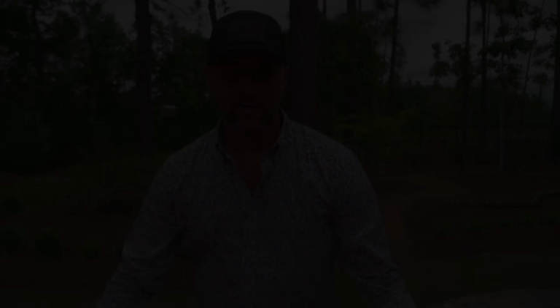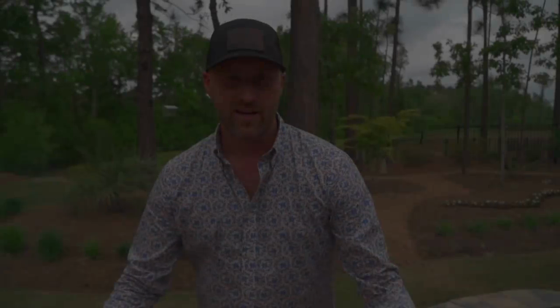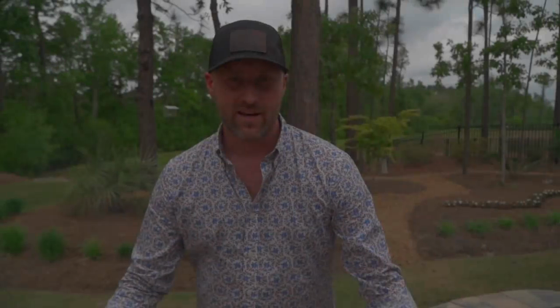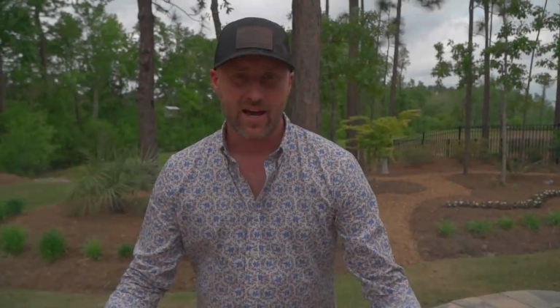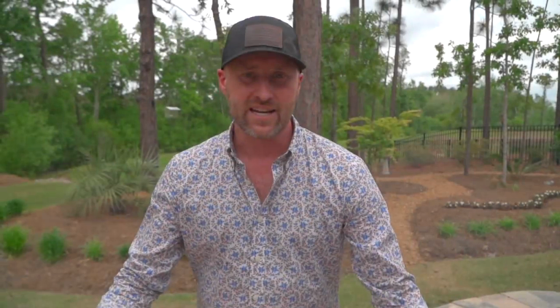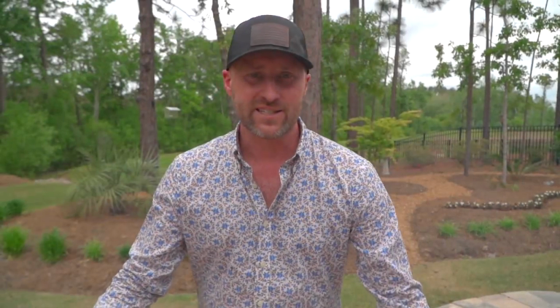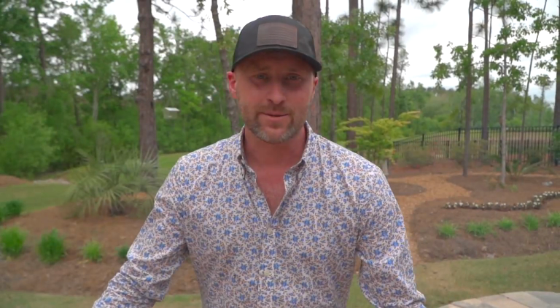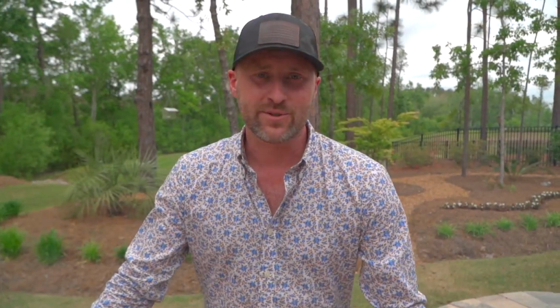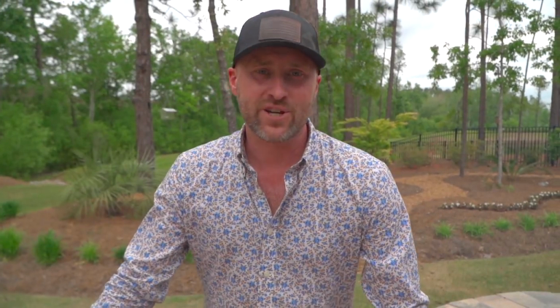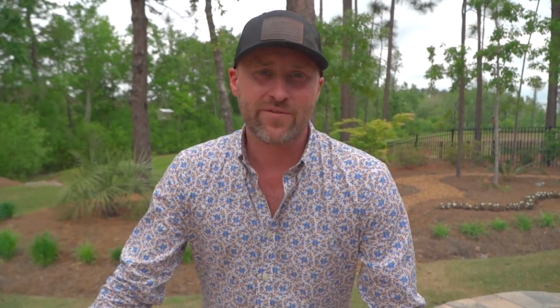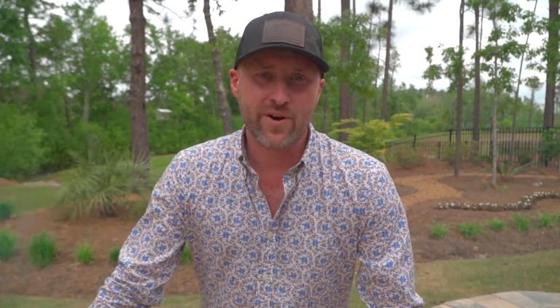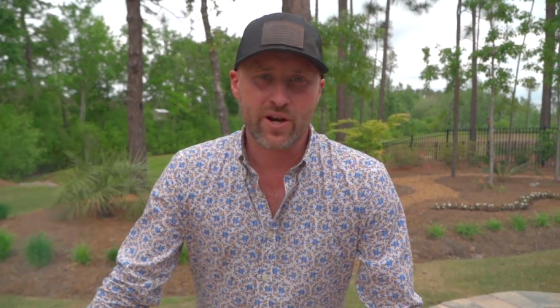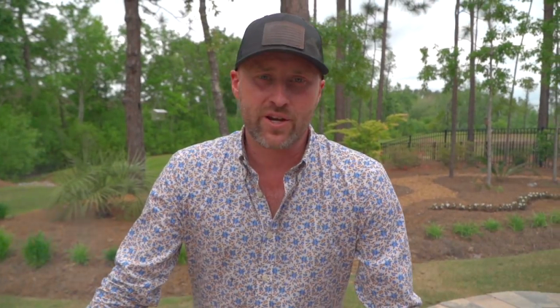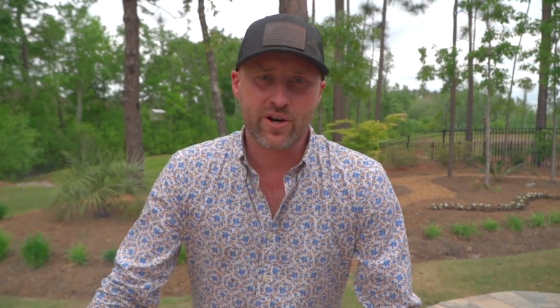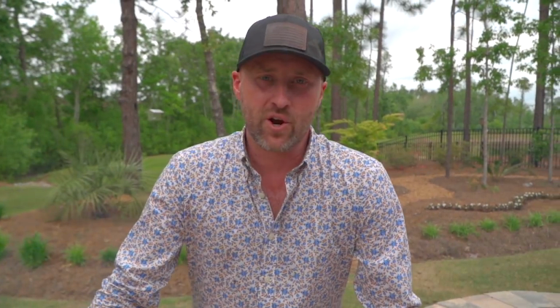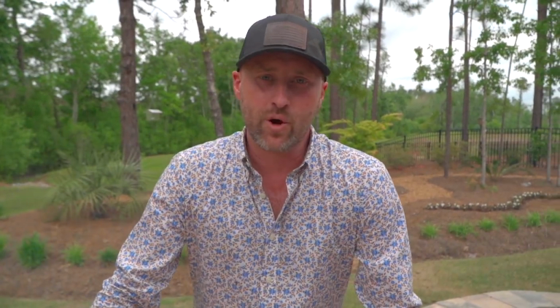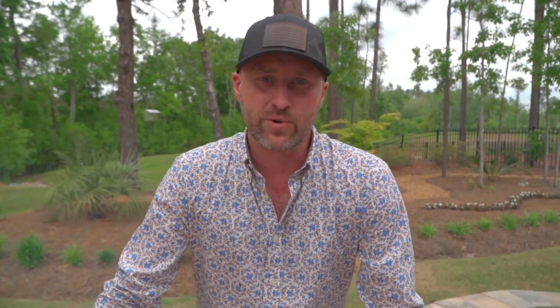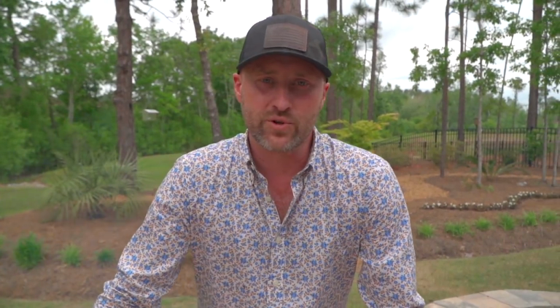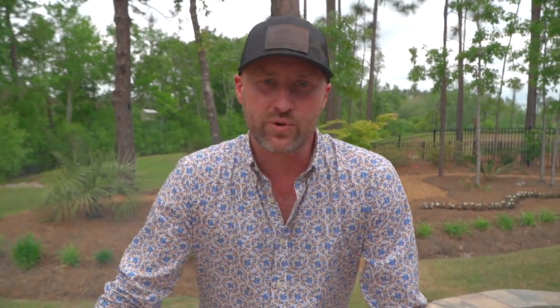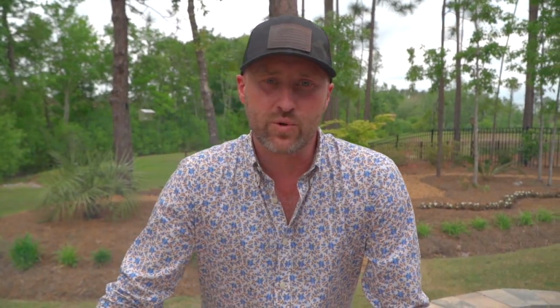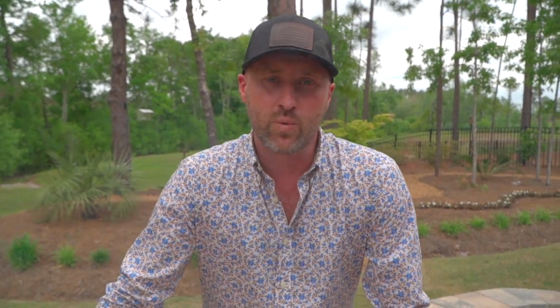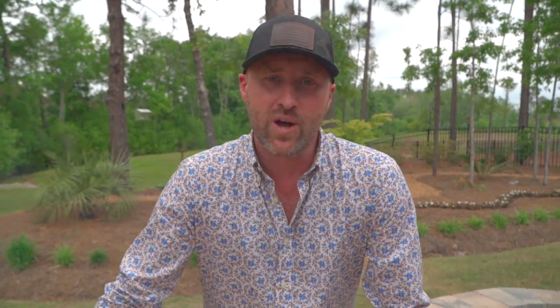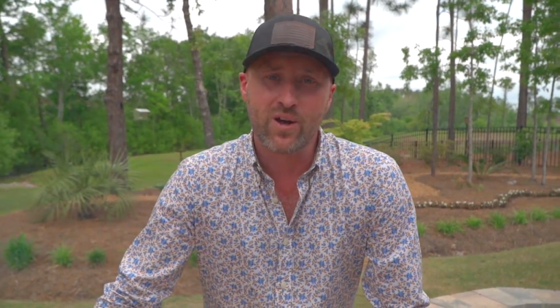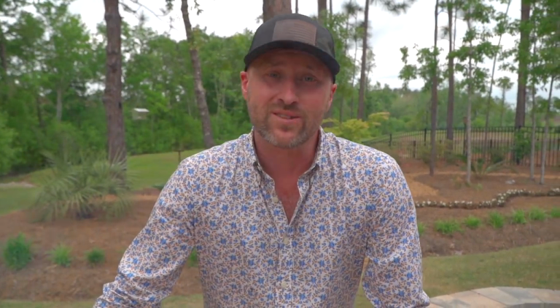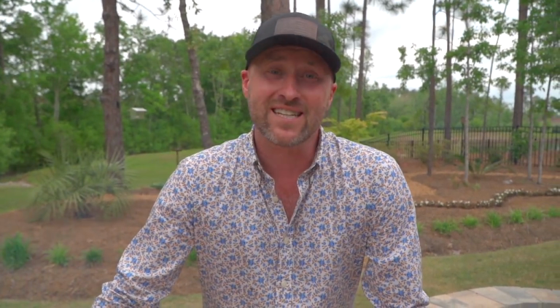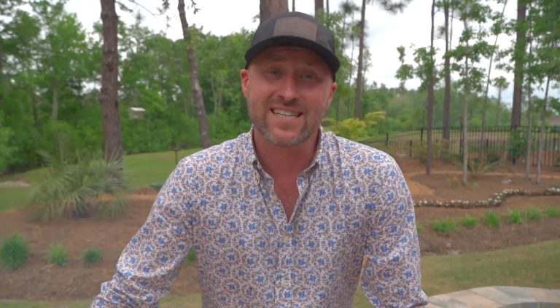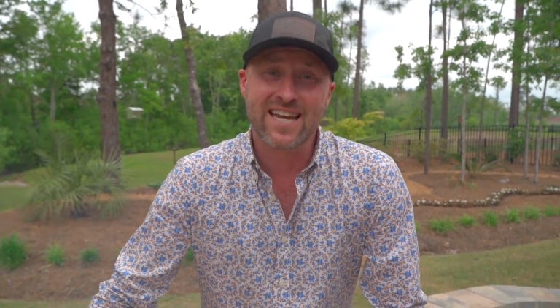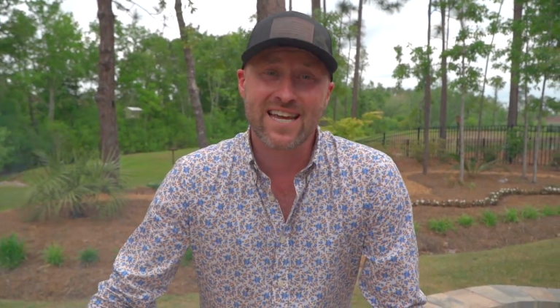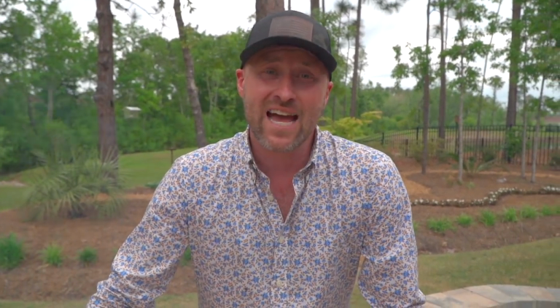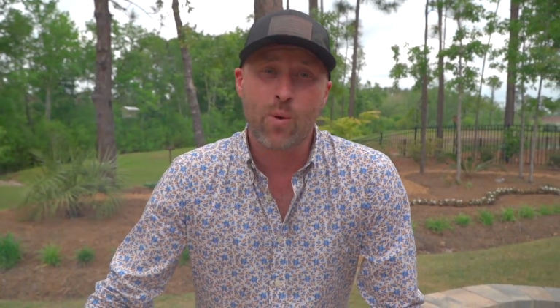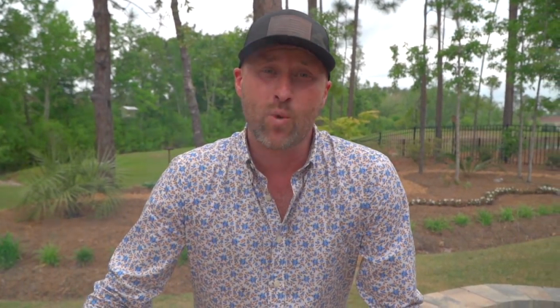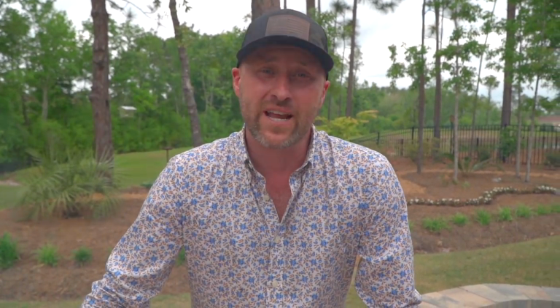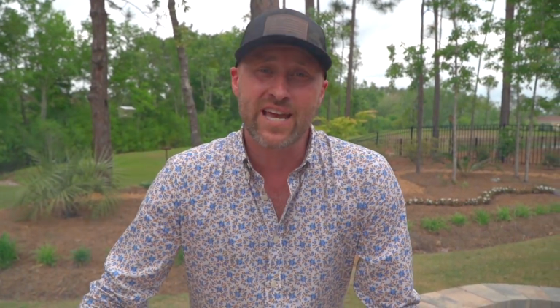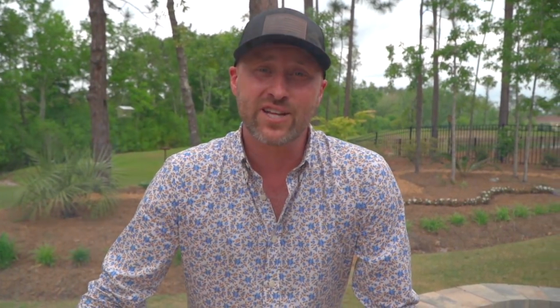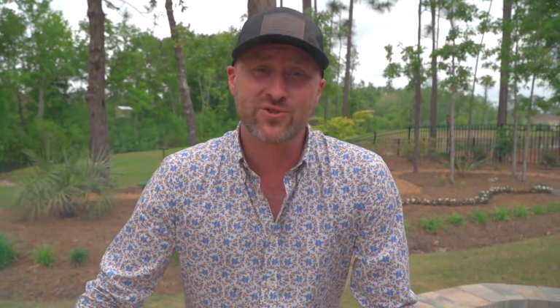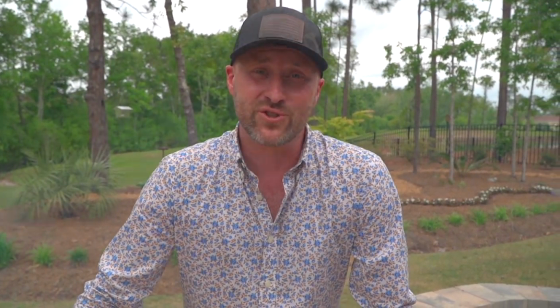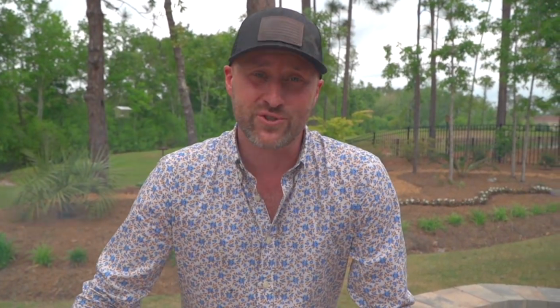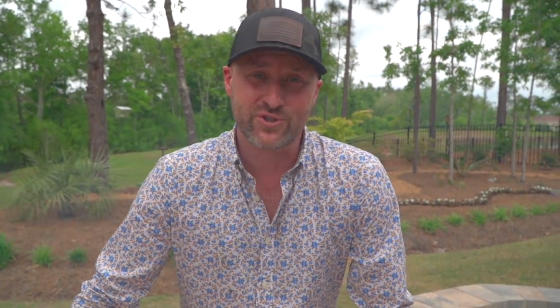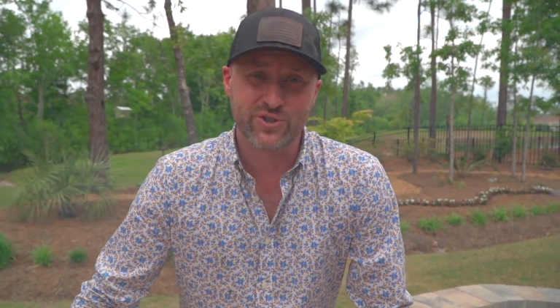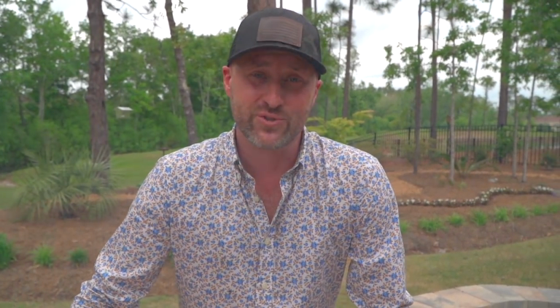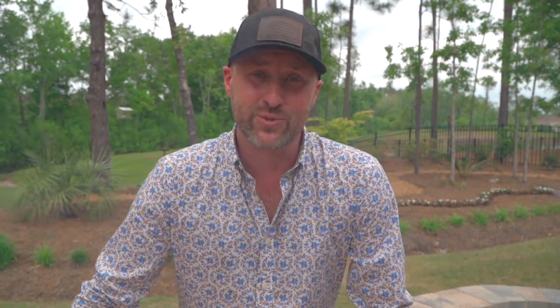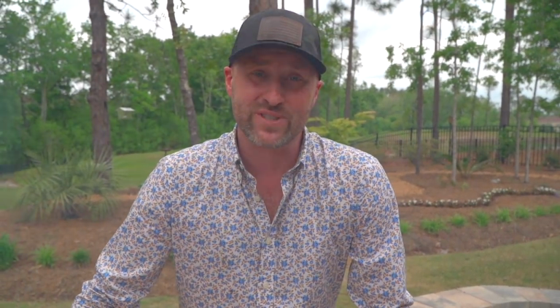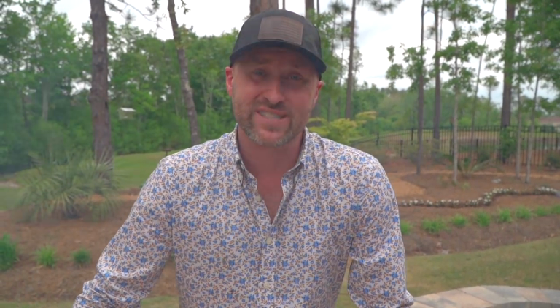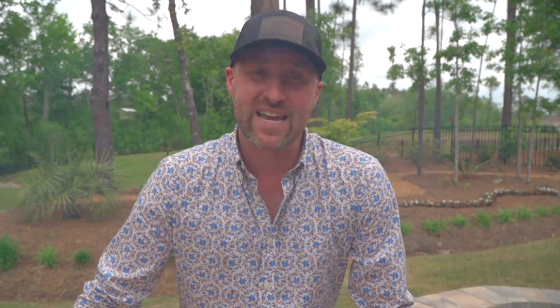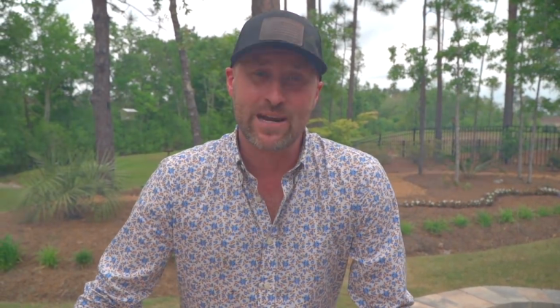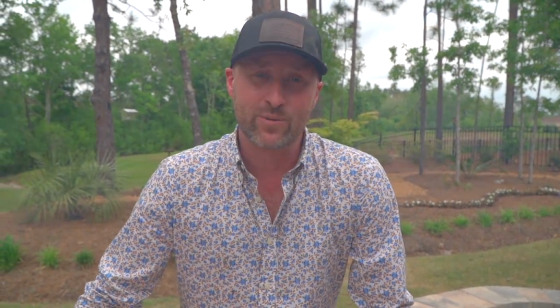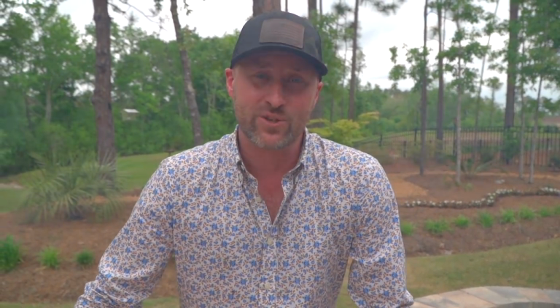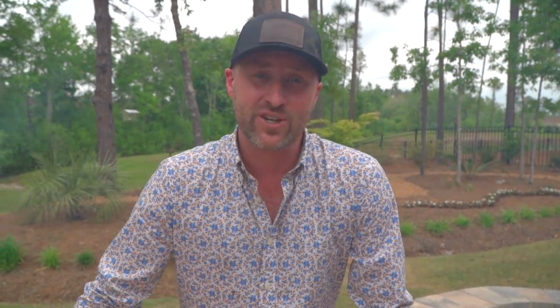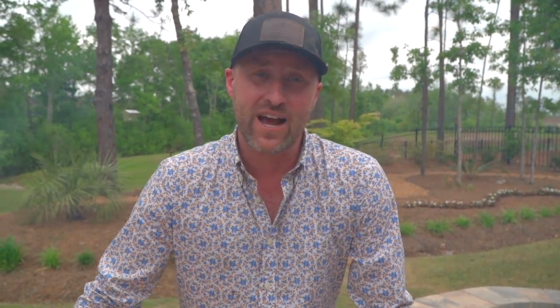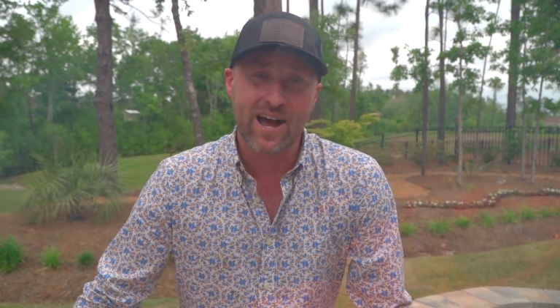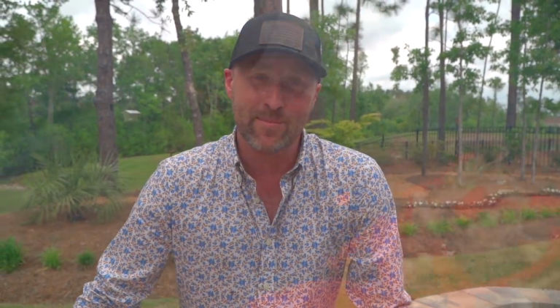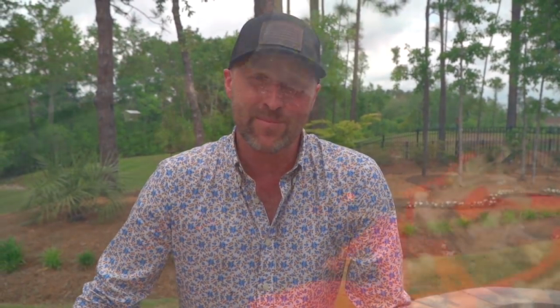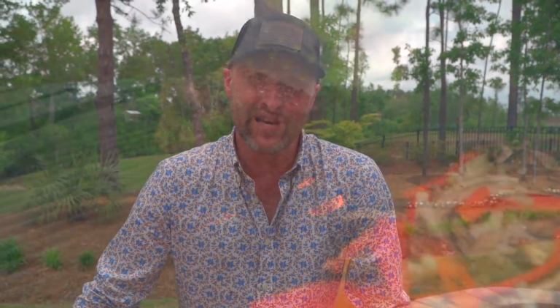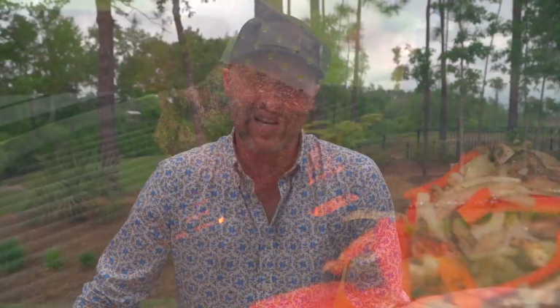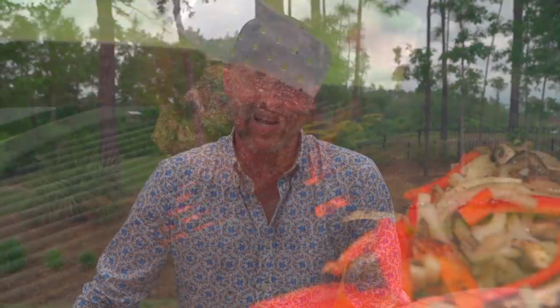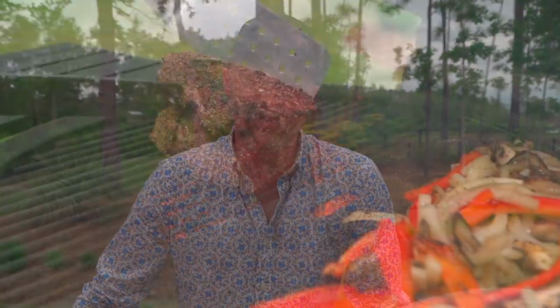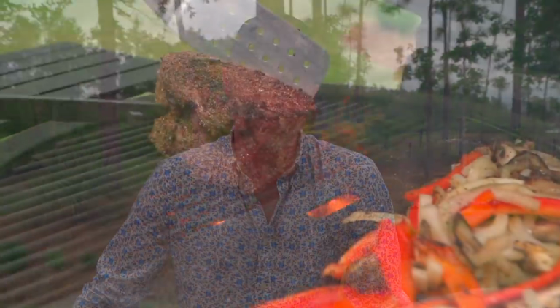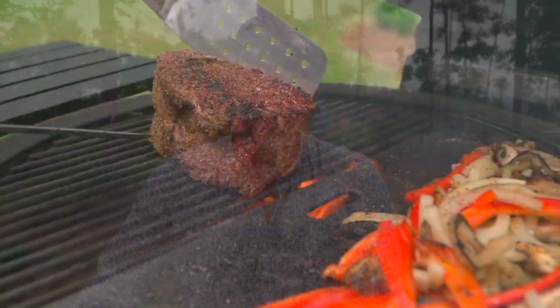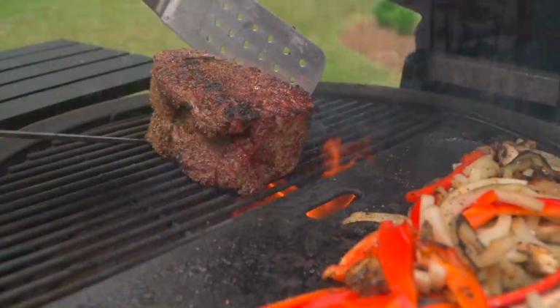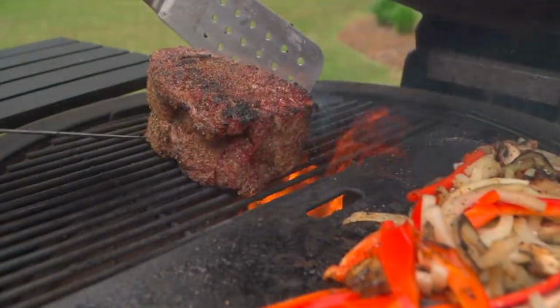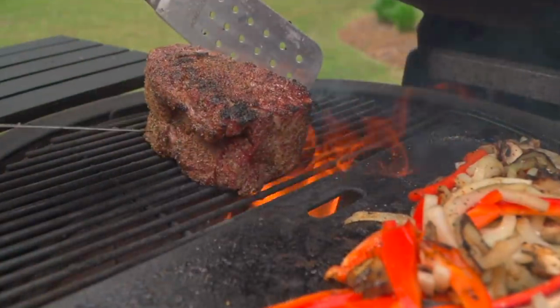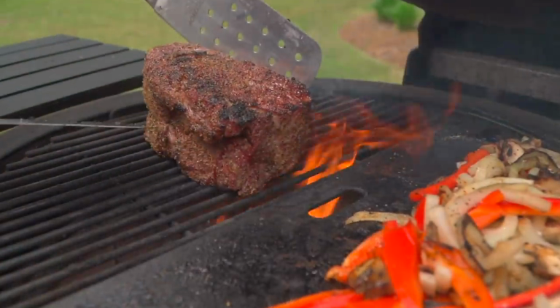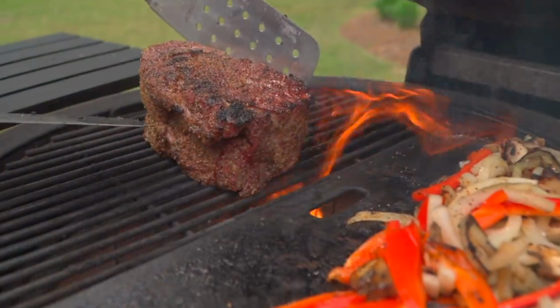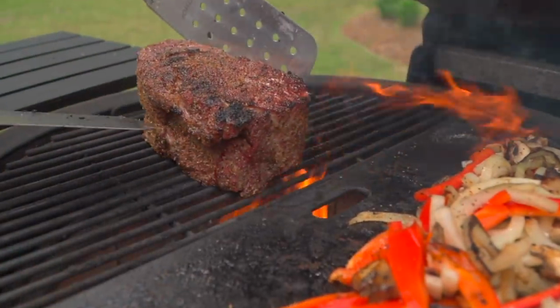Hey team, Chef Eric here. Hope you're doing well. Today I want to introduce you to a sandwich I've been dreaming about.